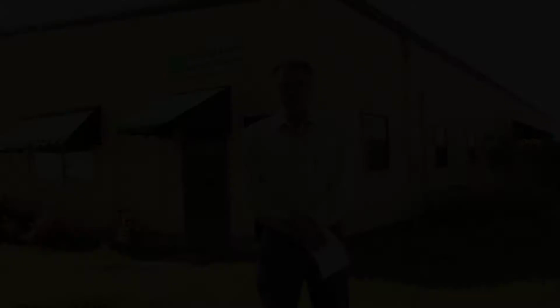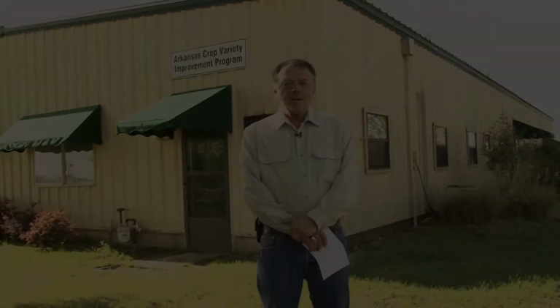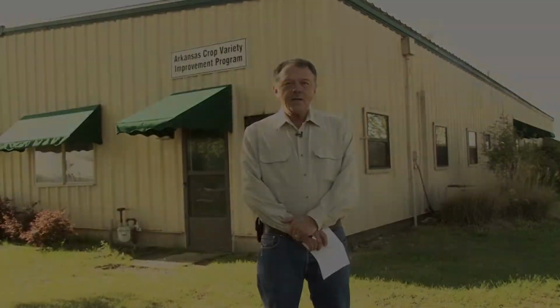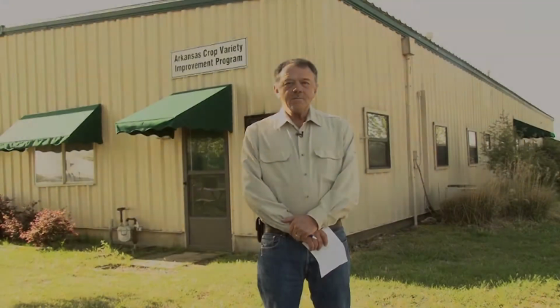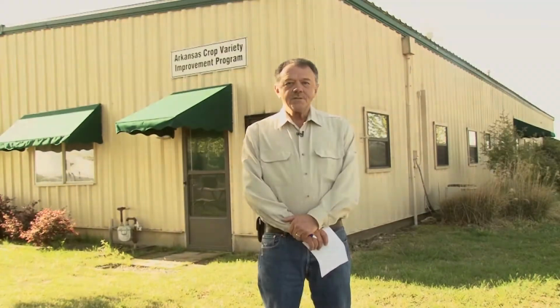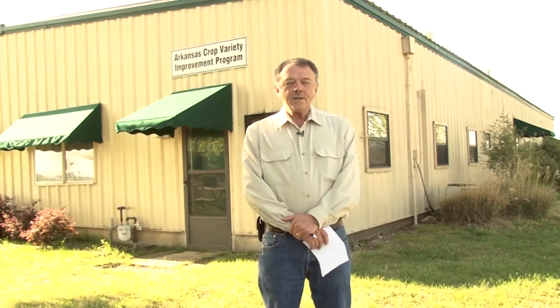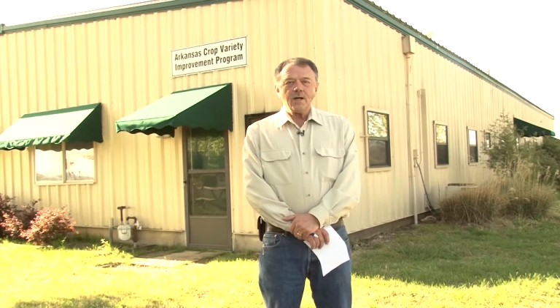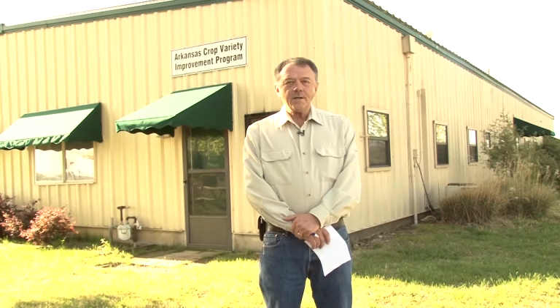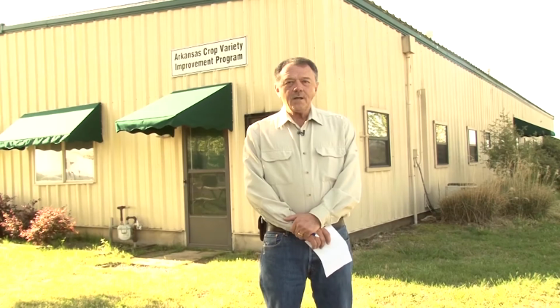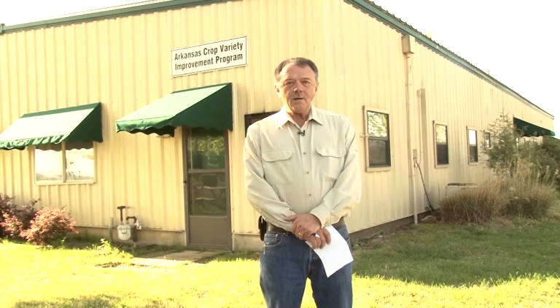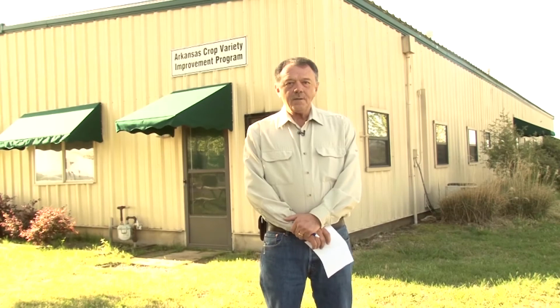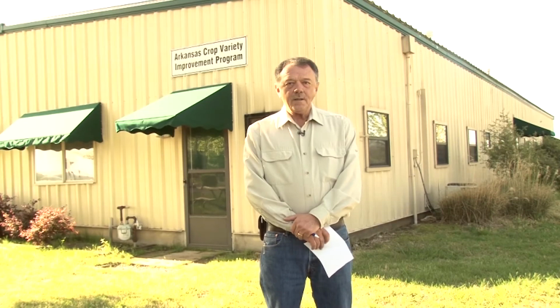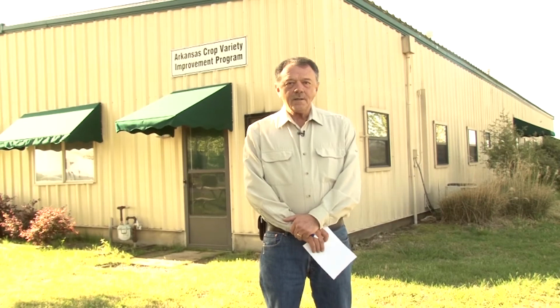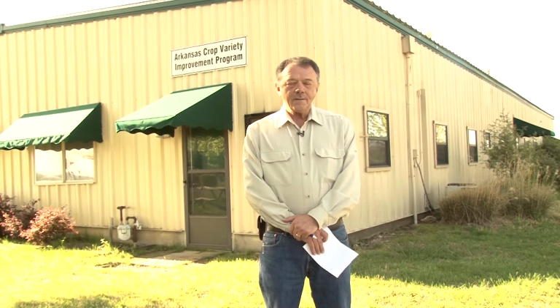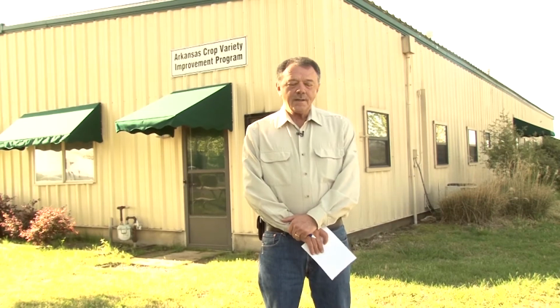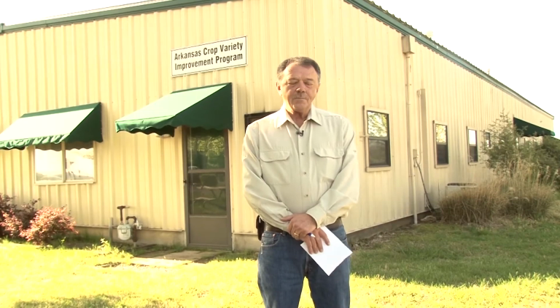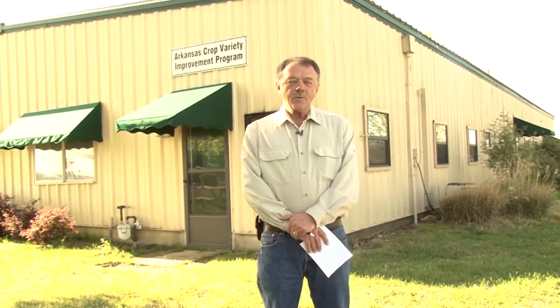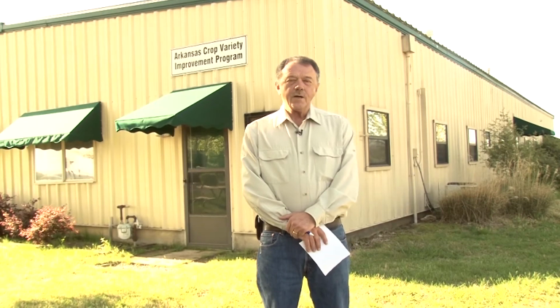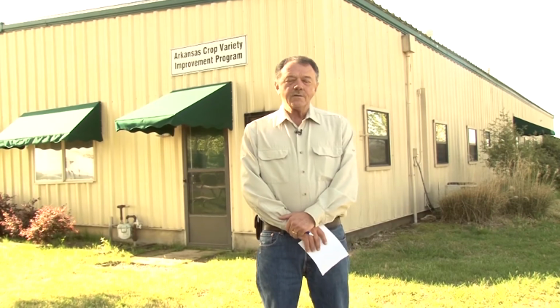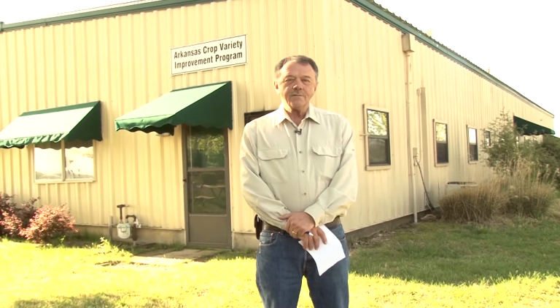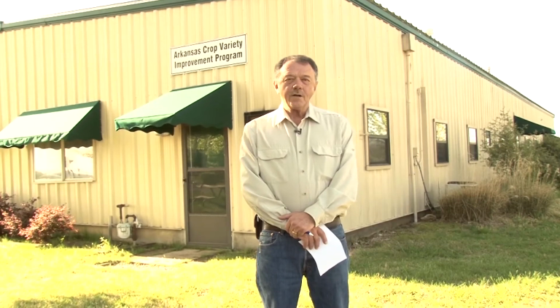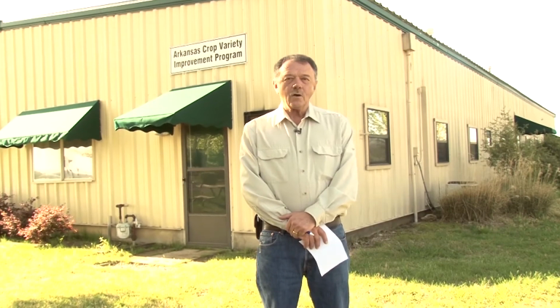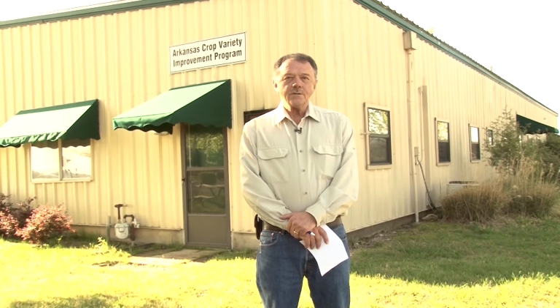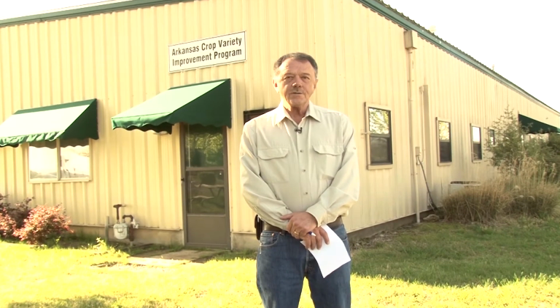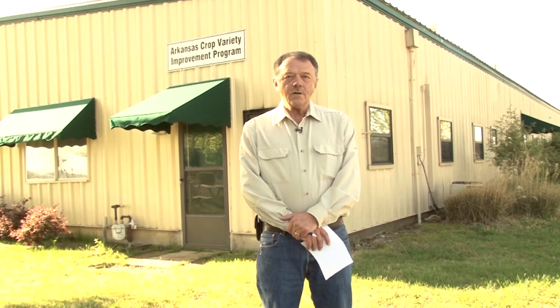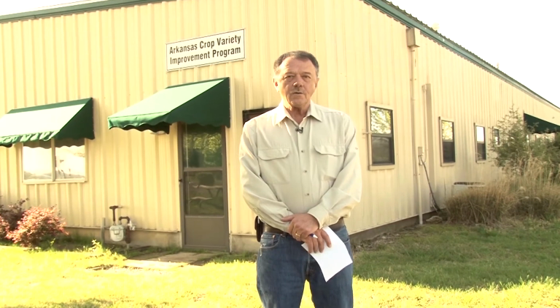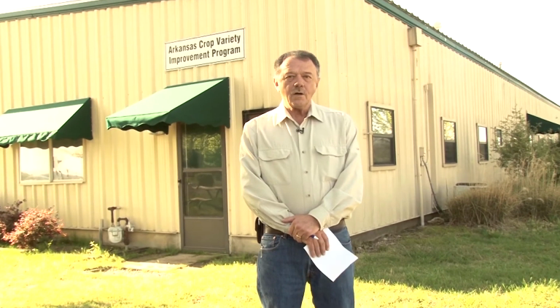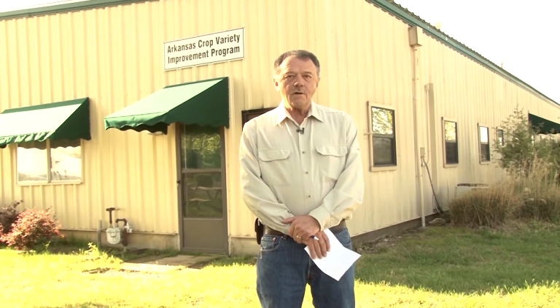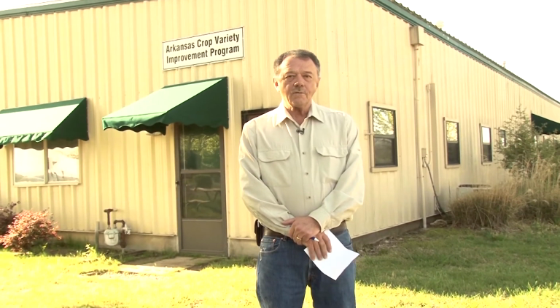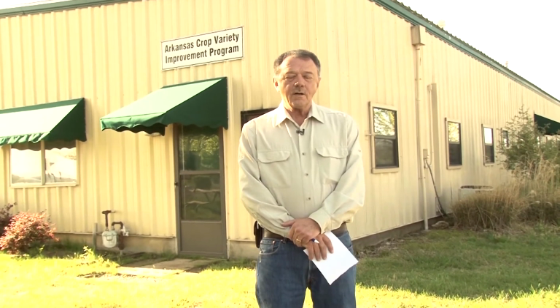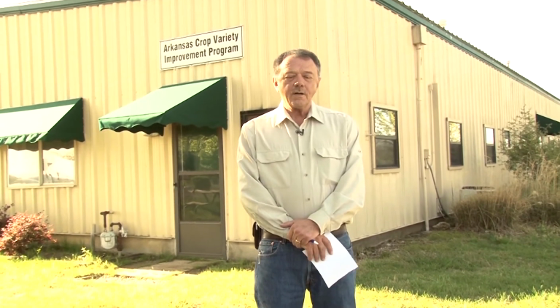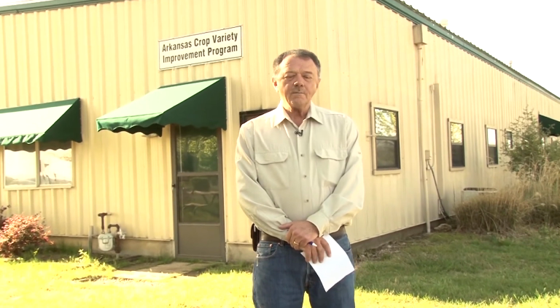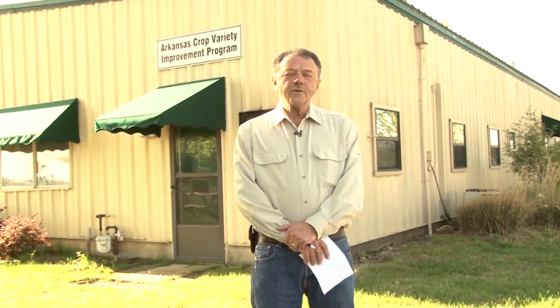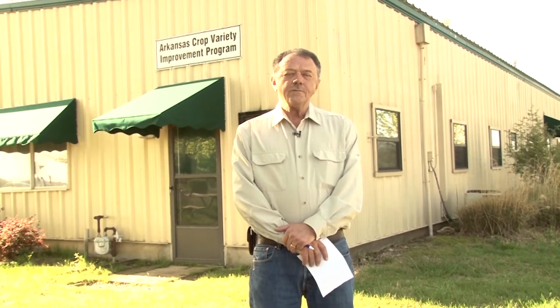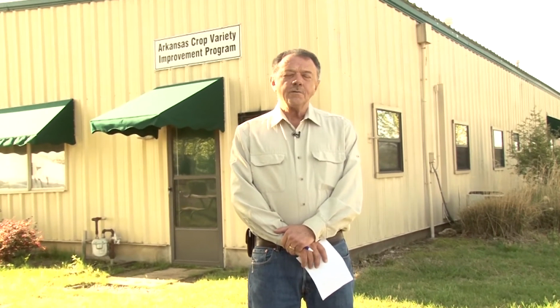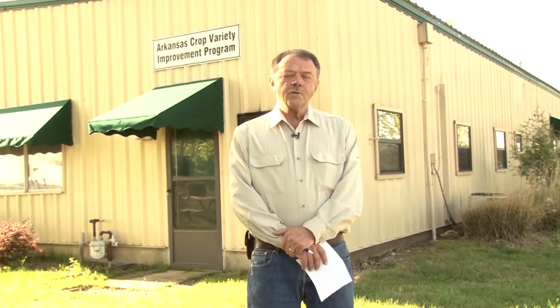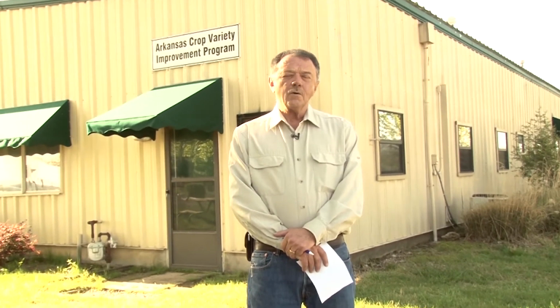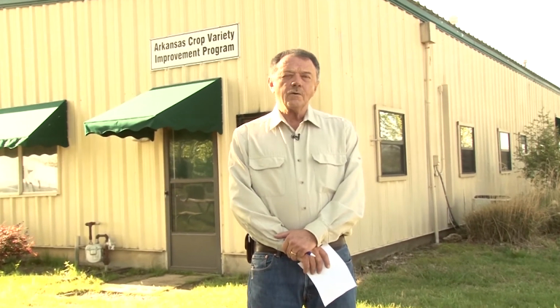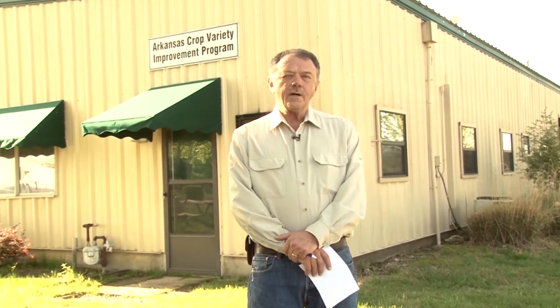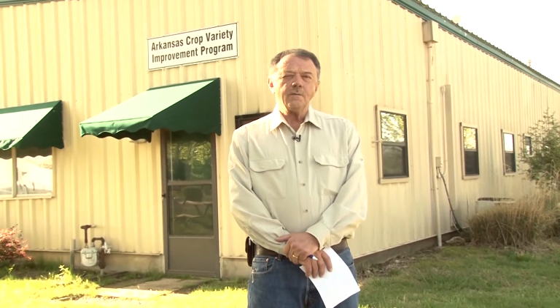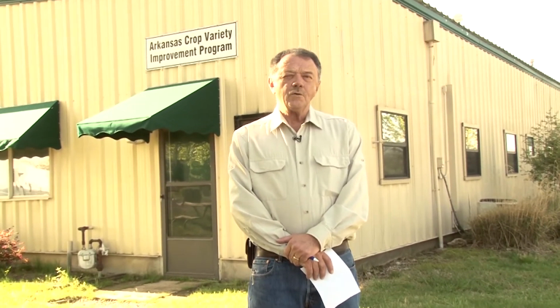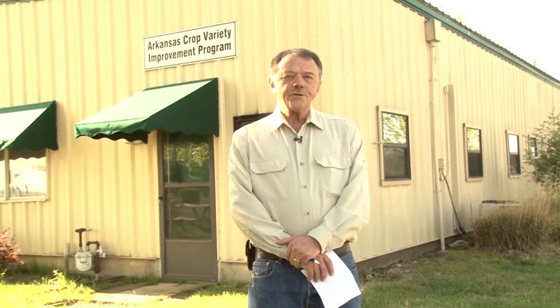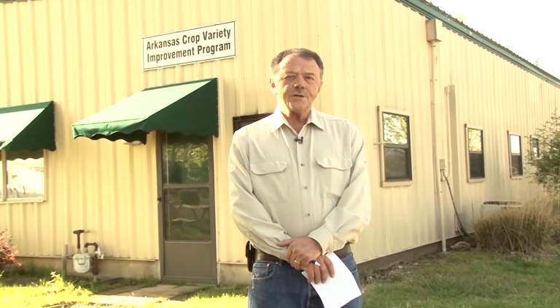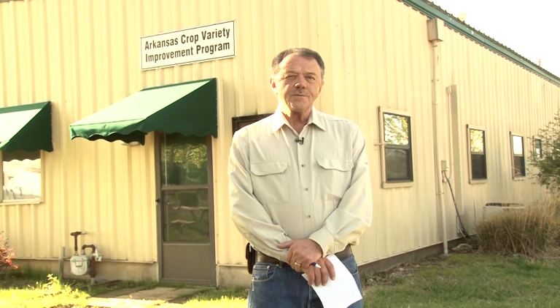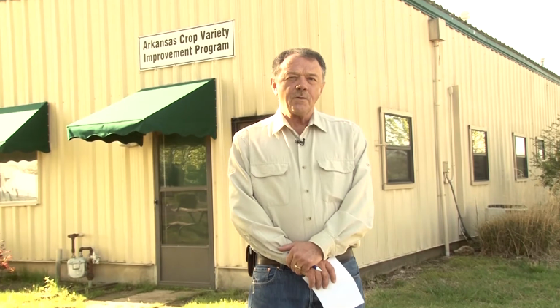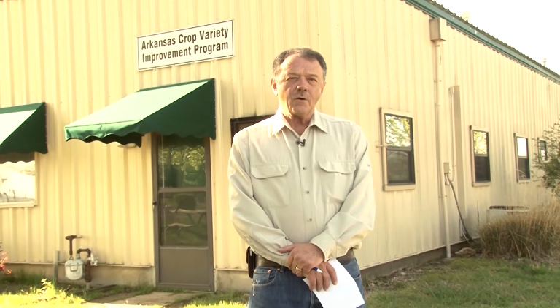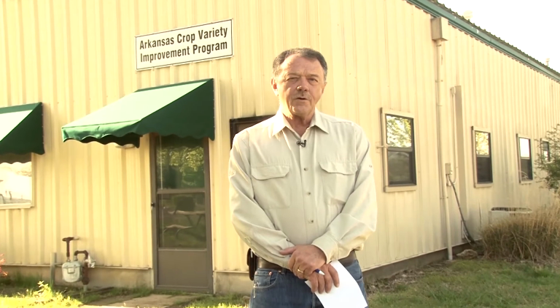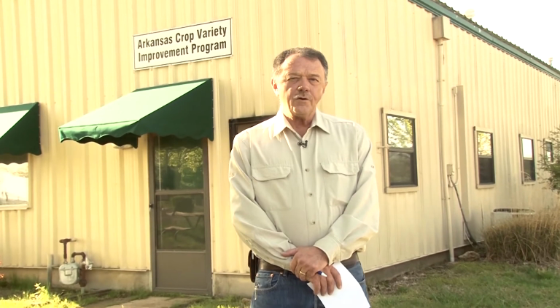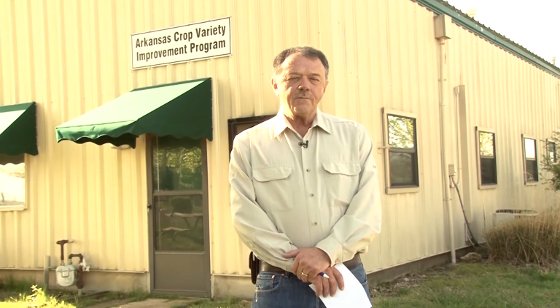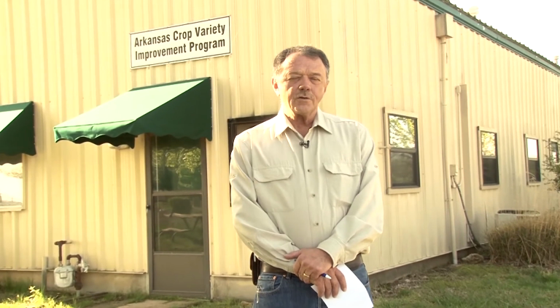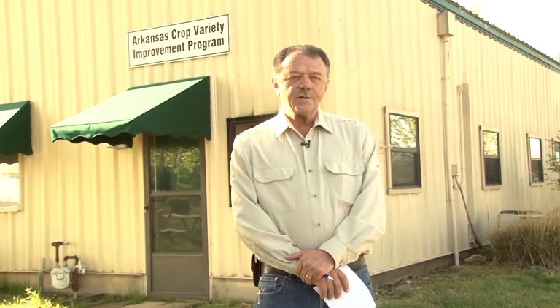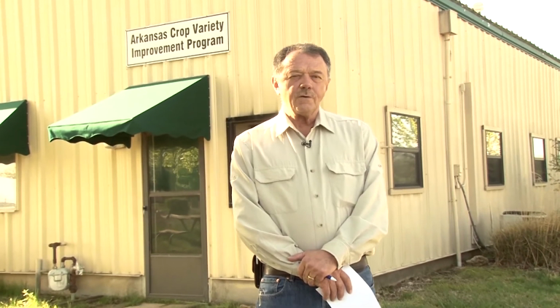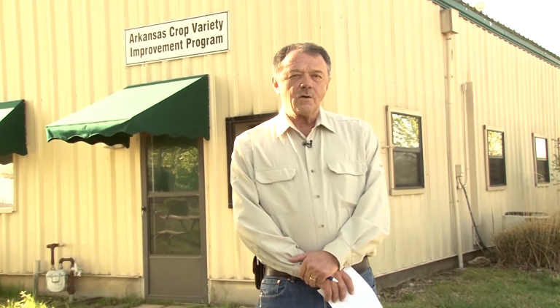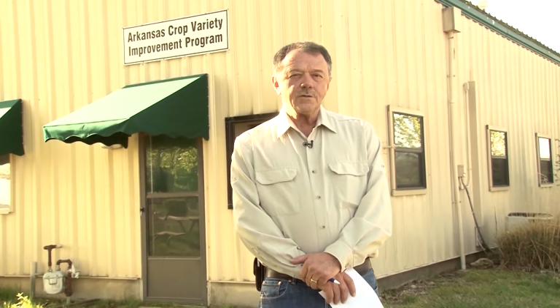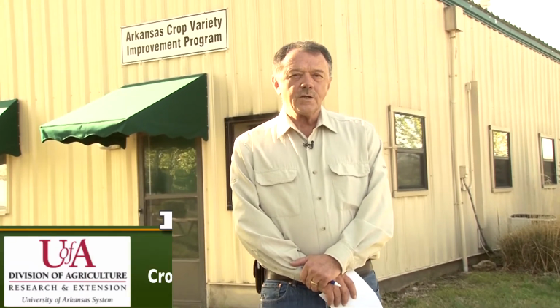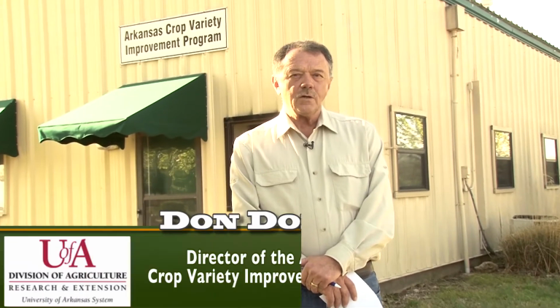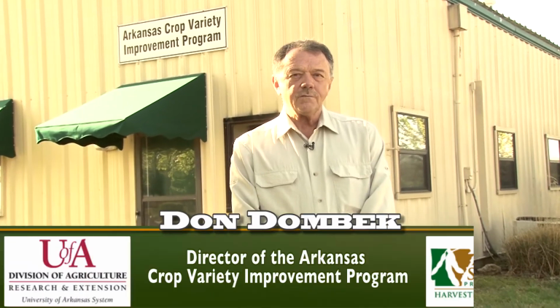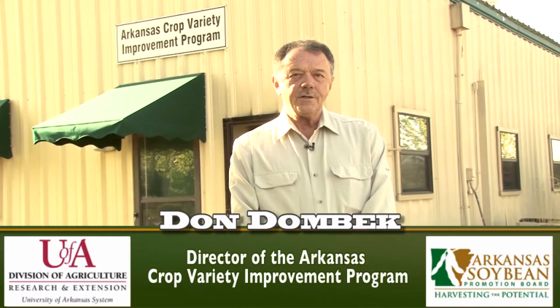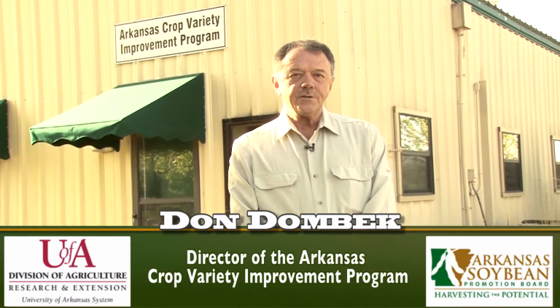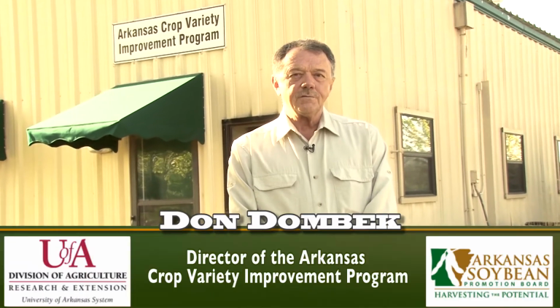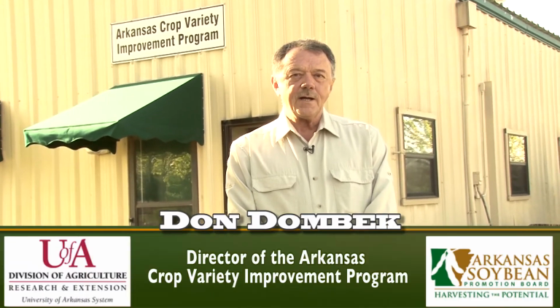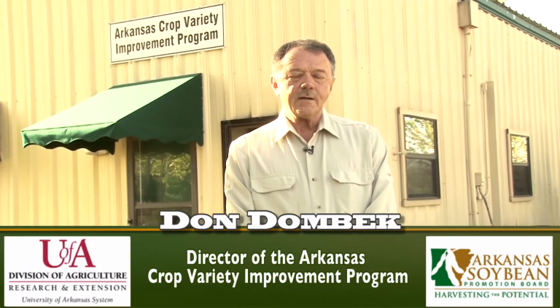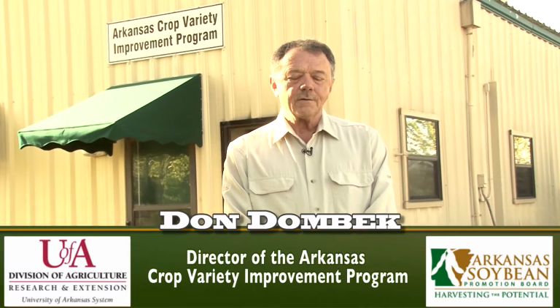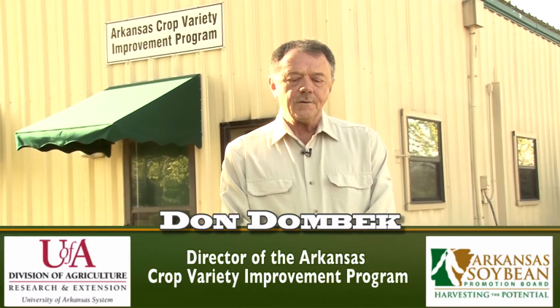My name is Don Donbeck and I'm director of the Arkansas Crop Variety Improvement Program, which is a part of the University of Arkansas Division of Agriculture.